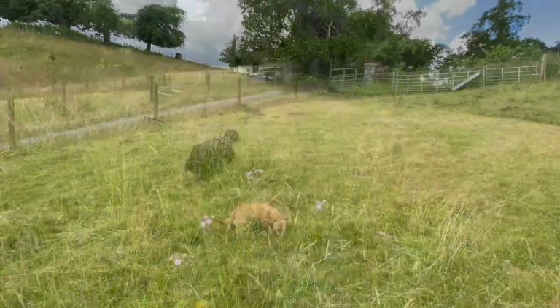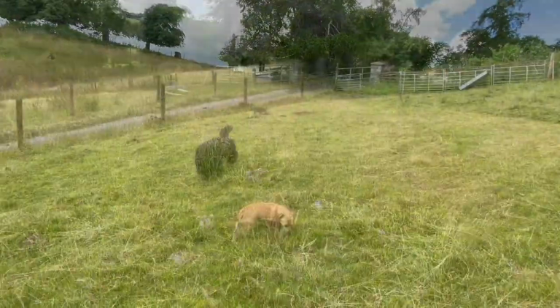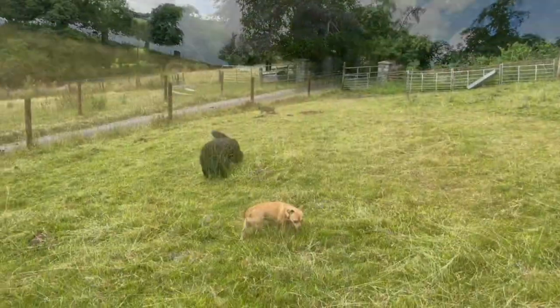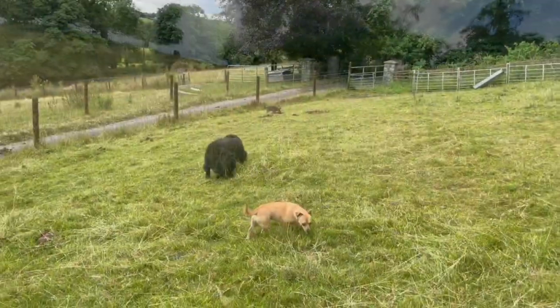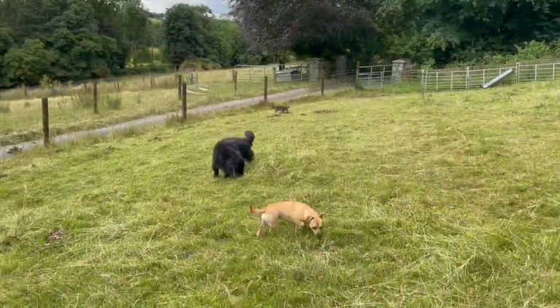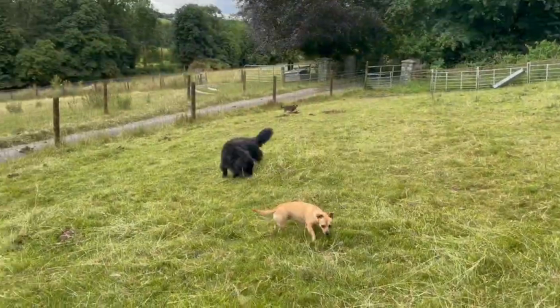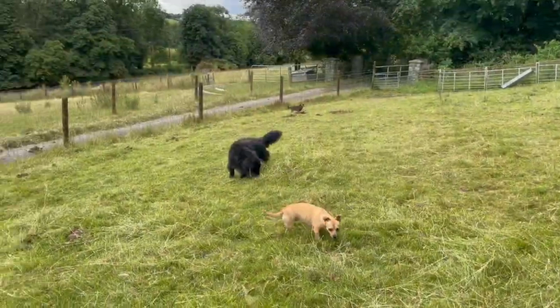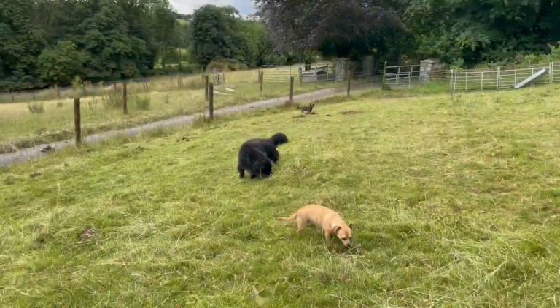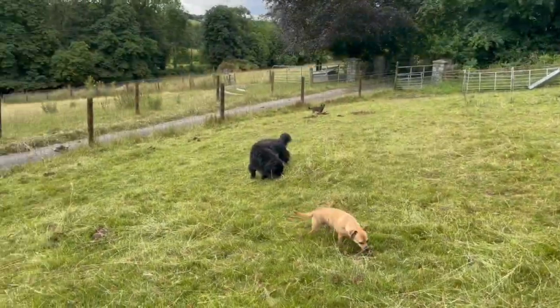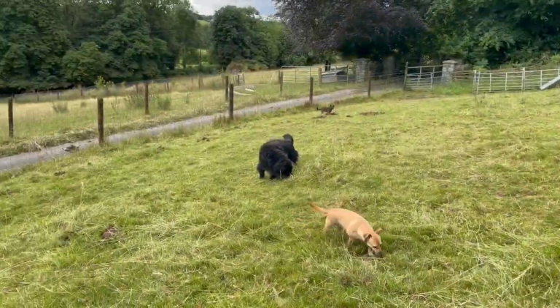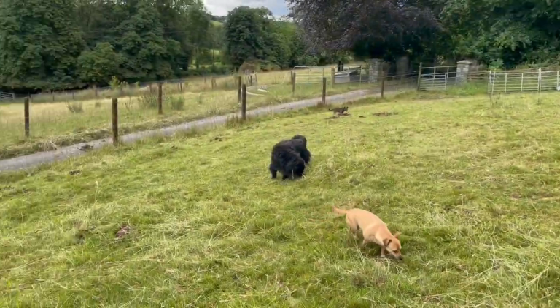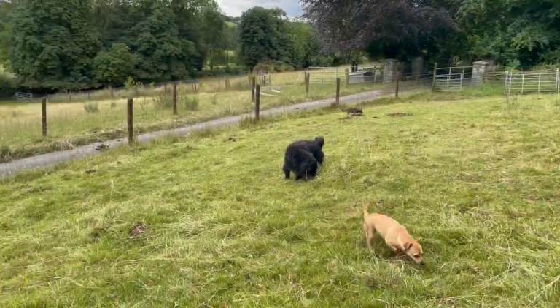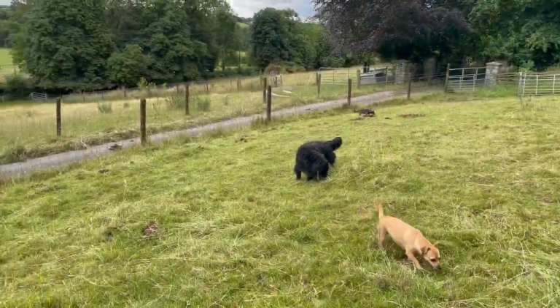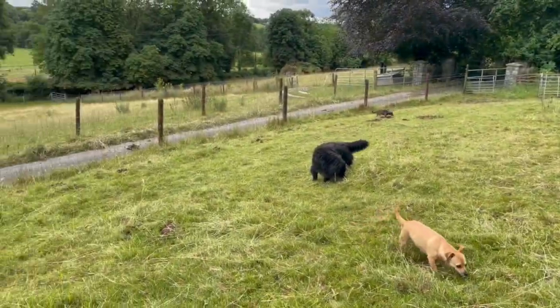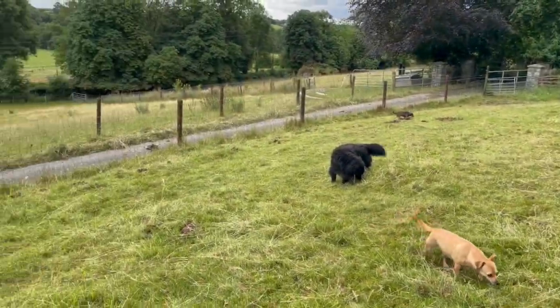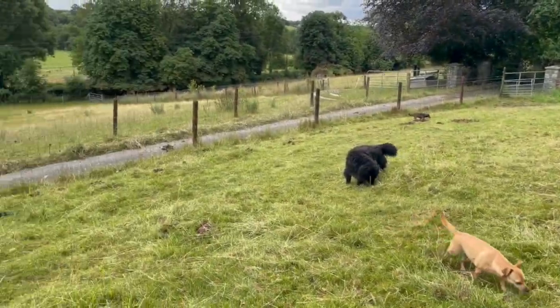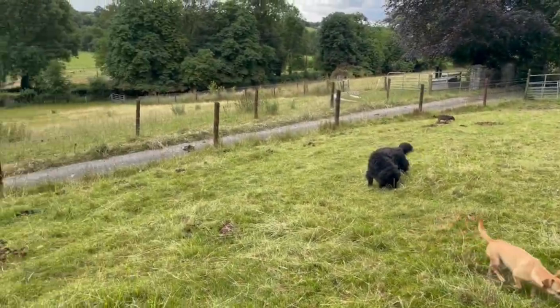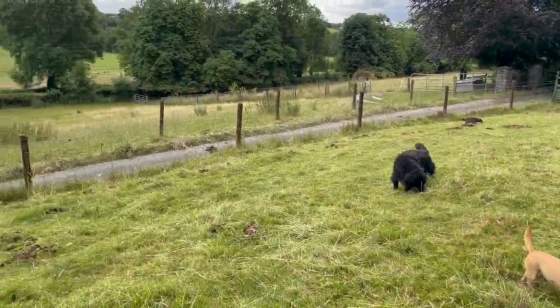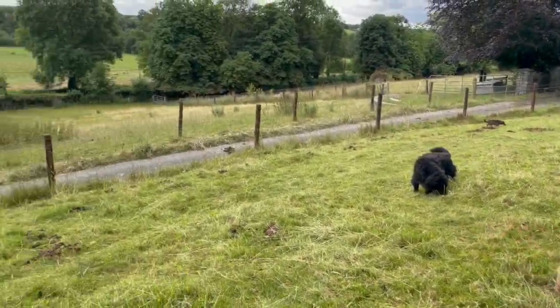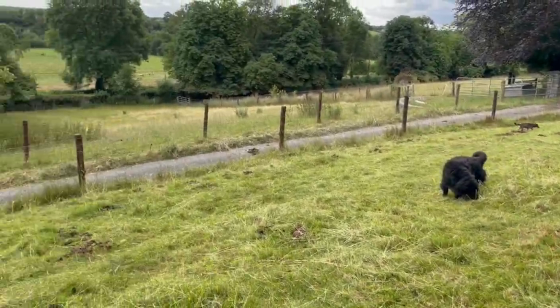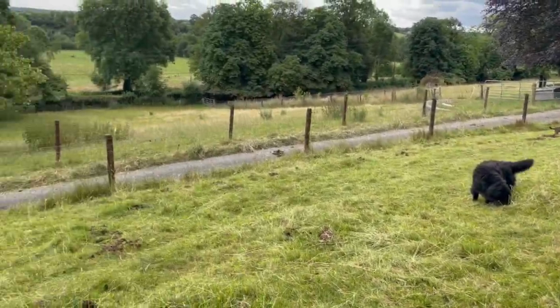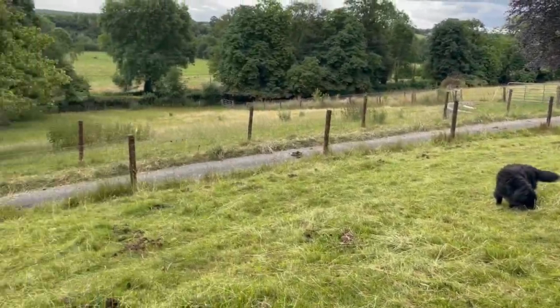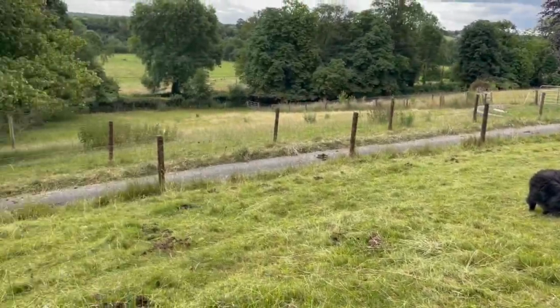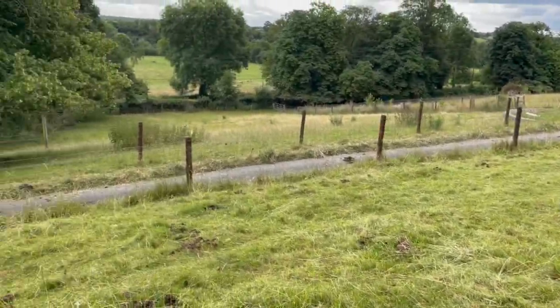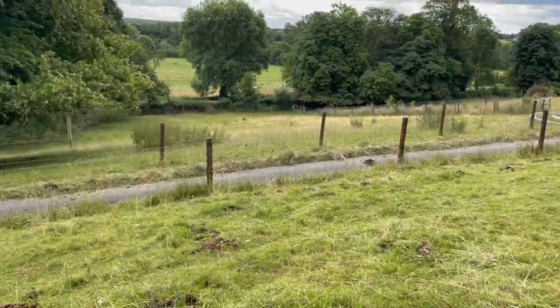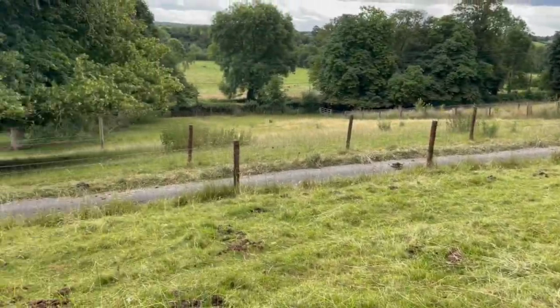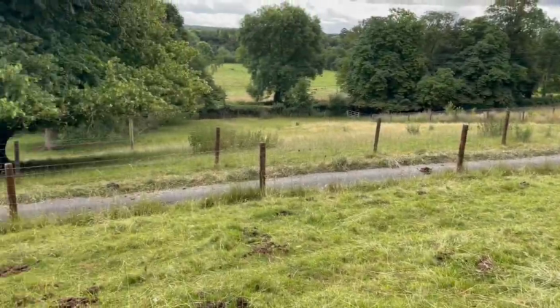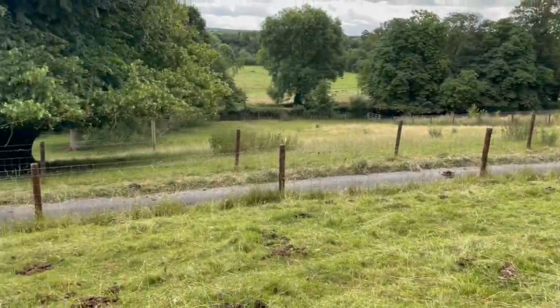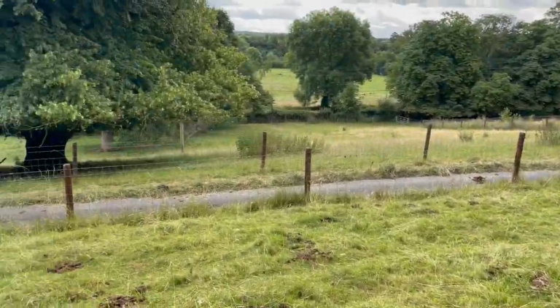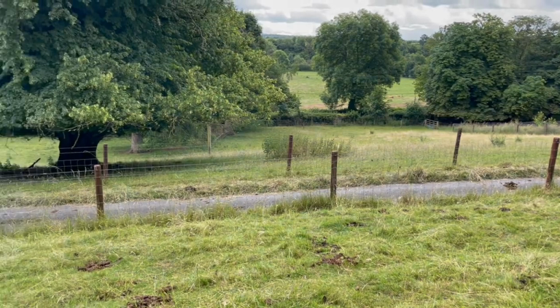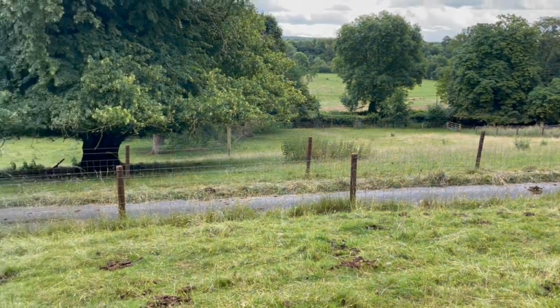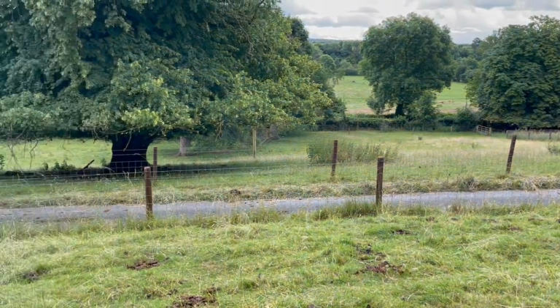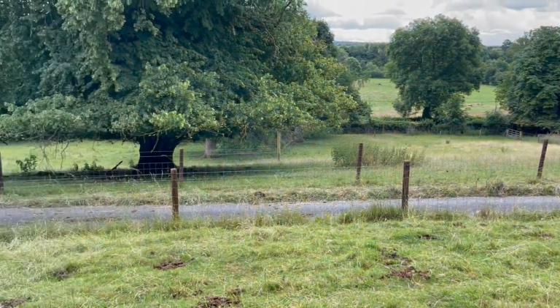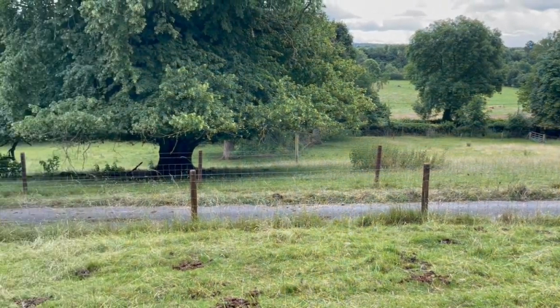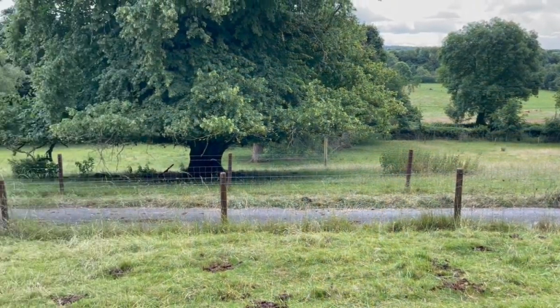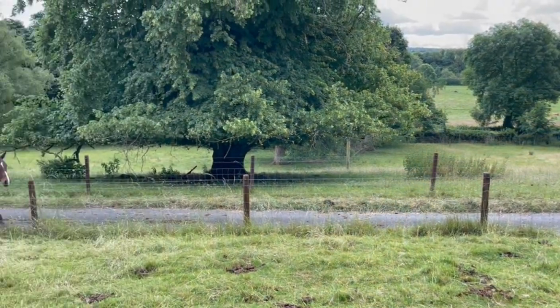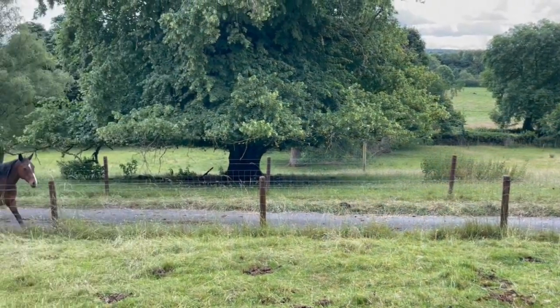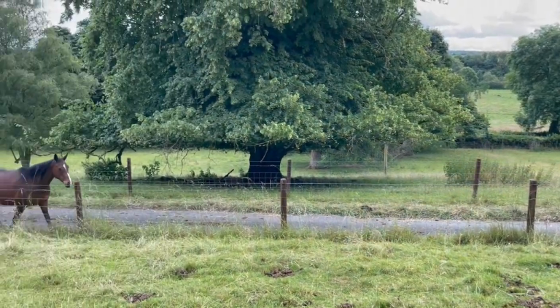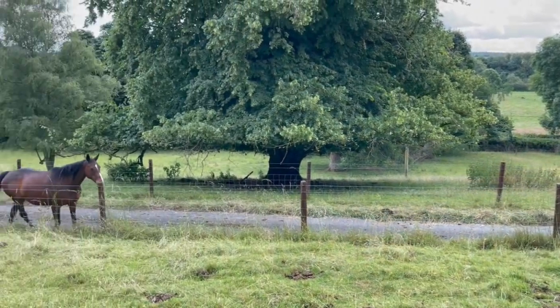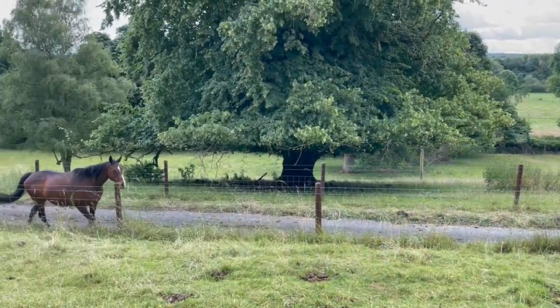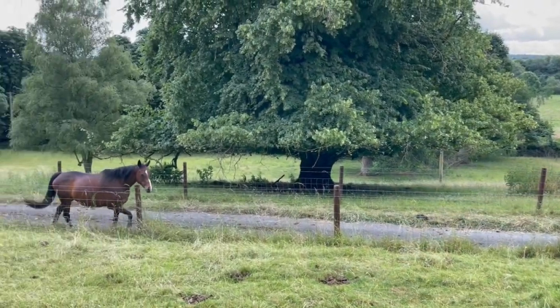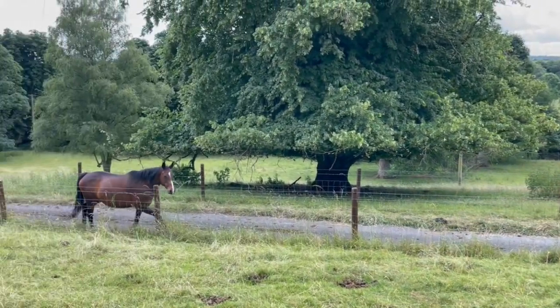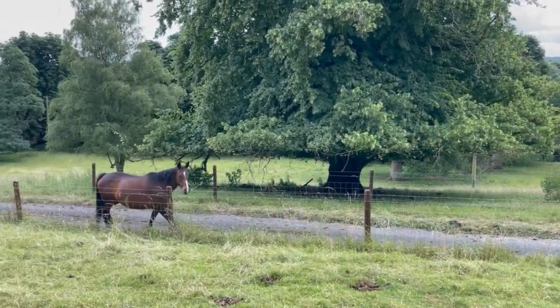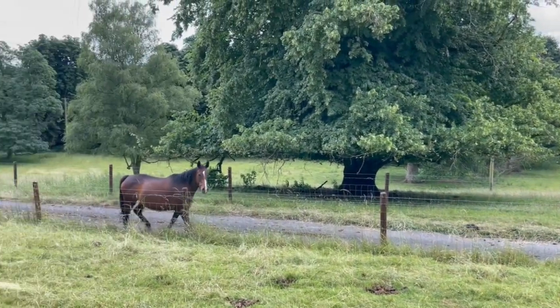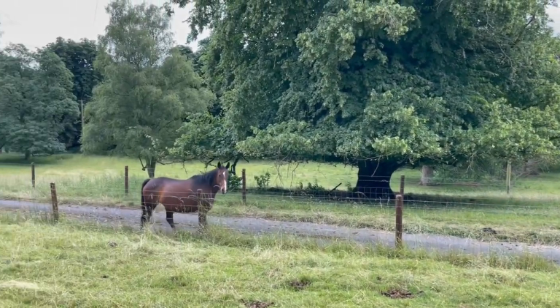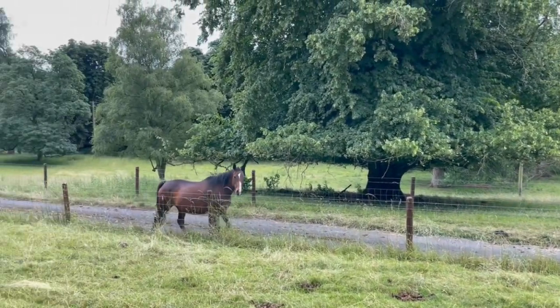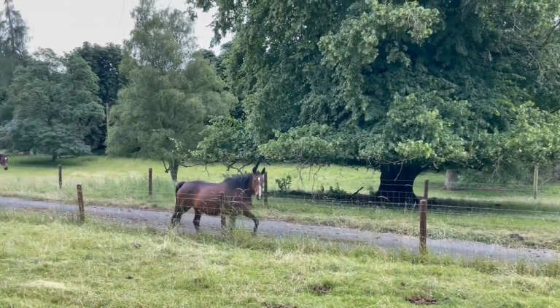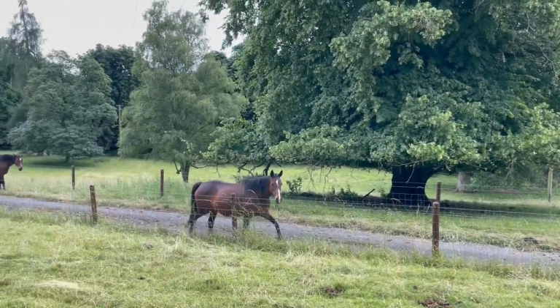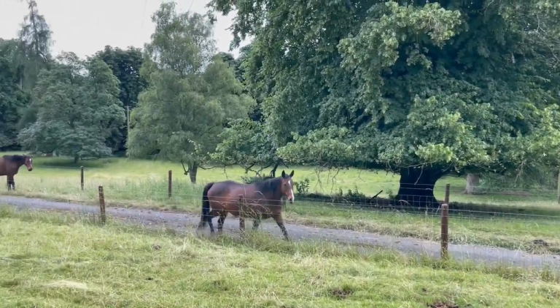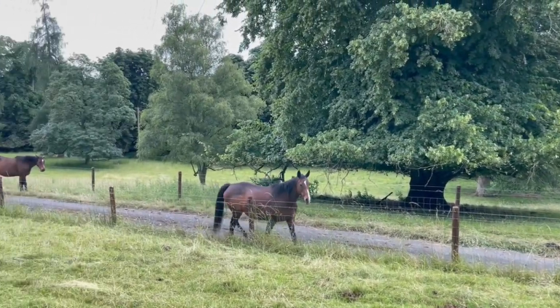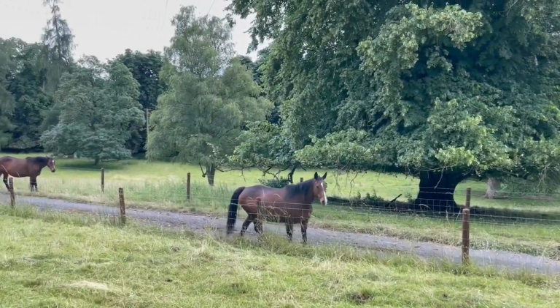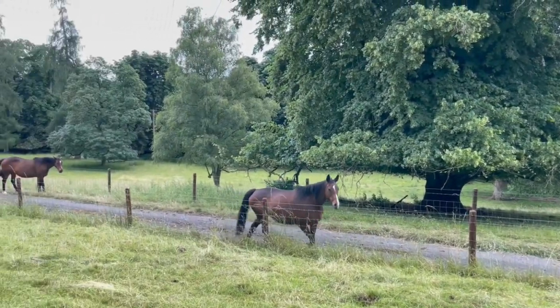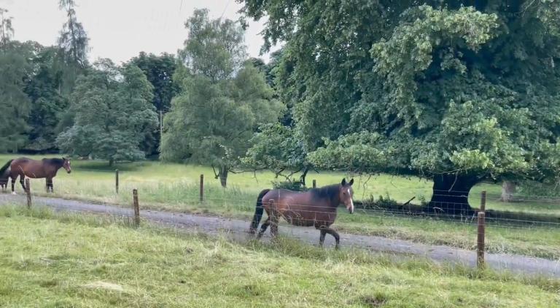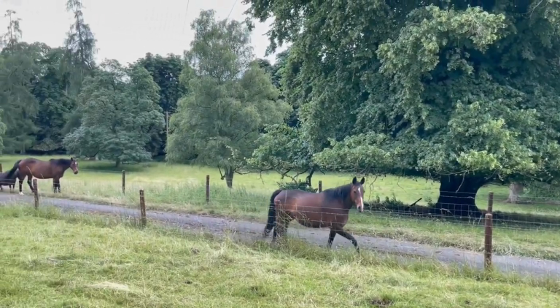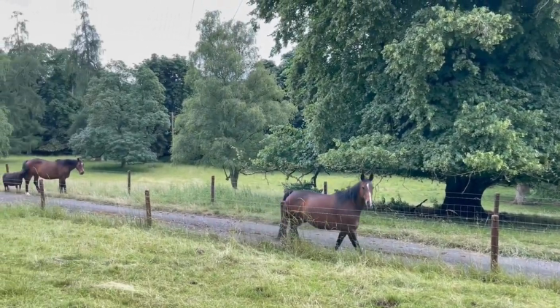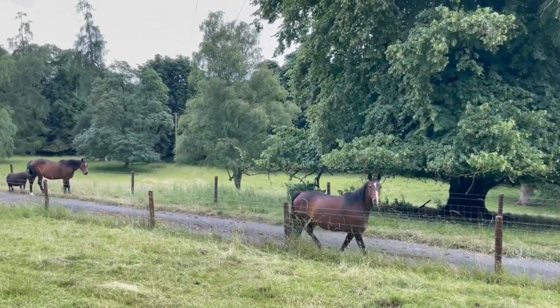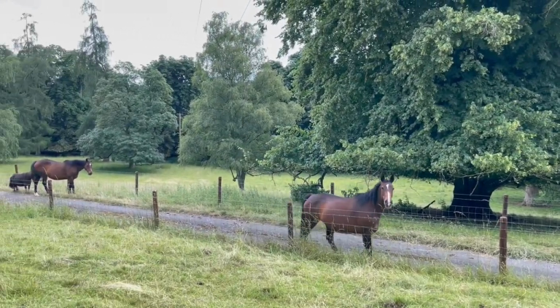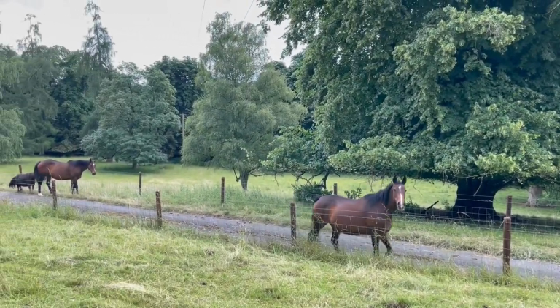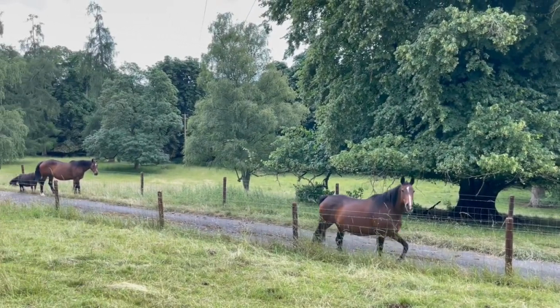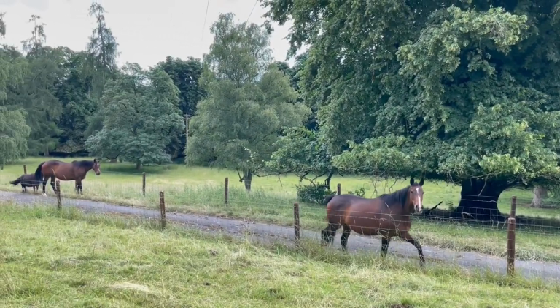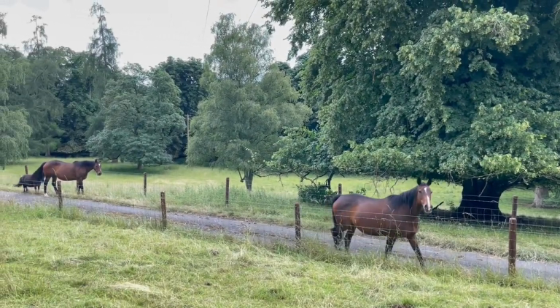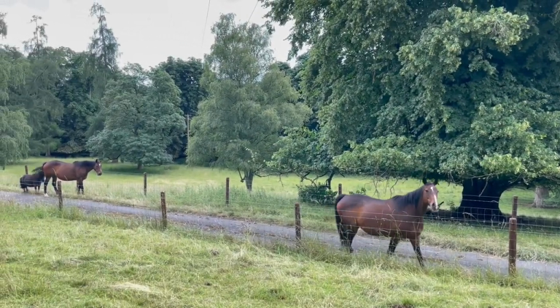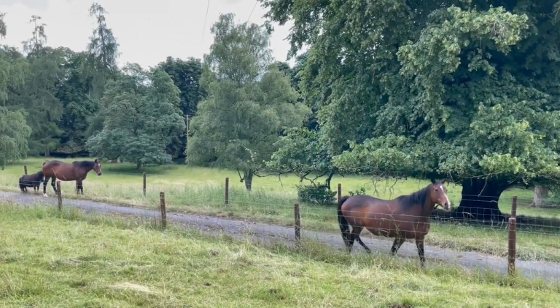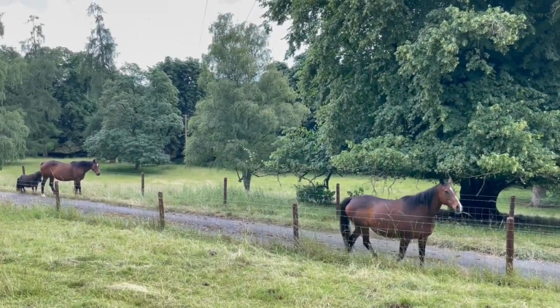Doing a little fencing here. The horses now want to come back in.